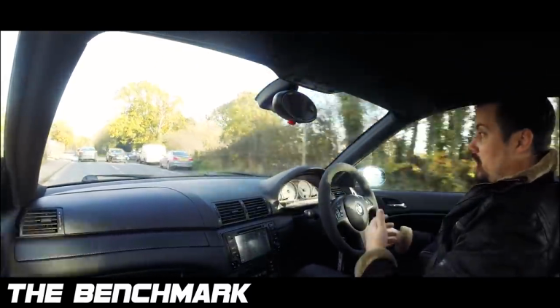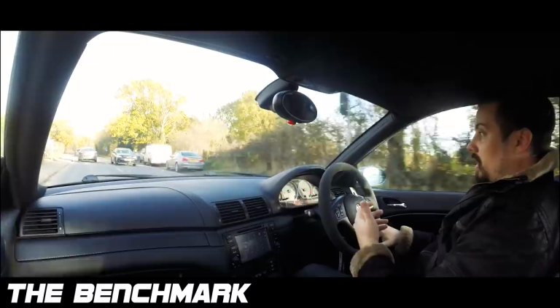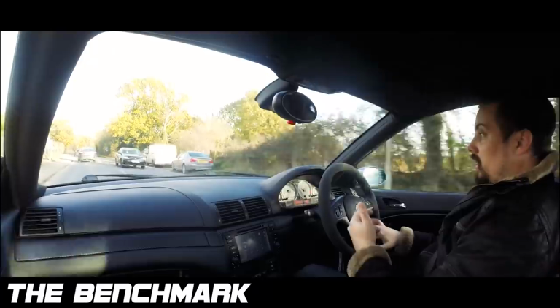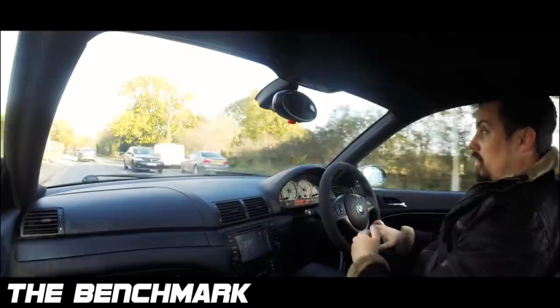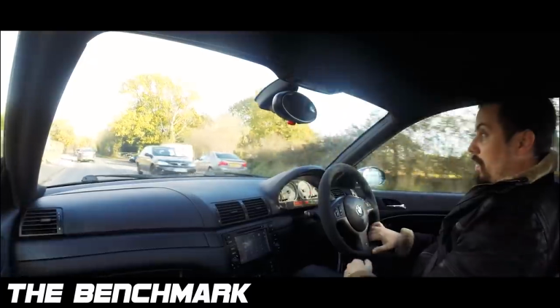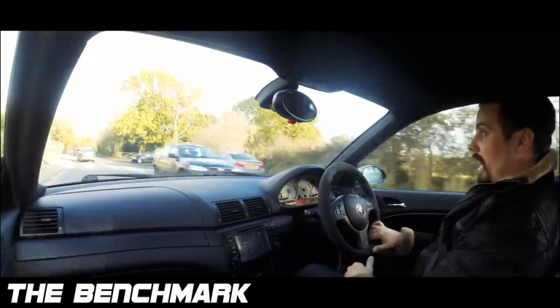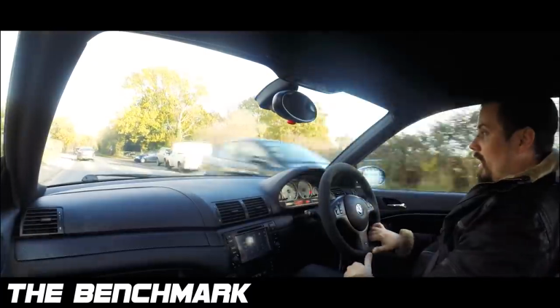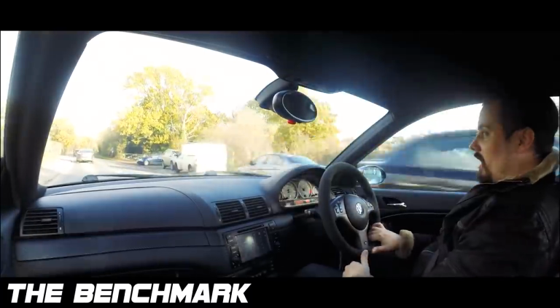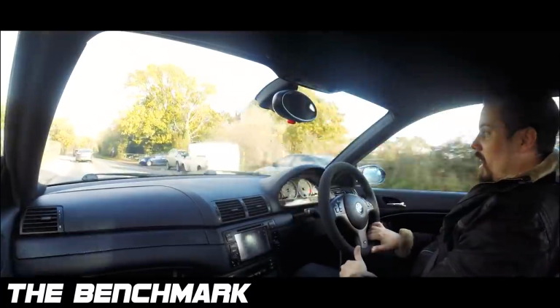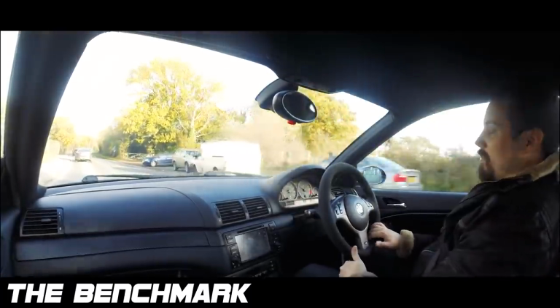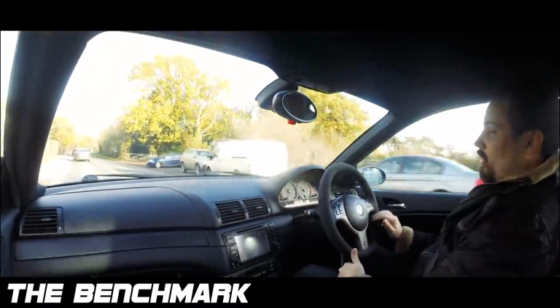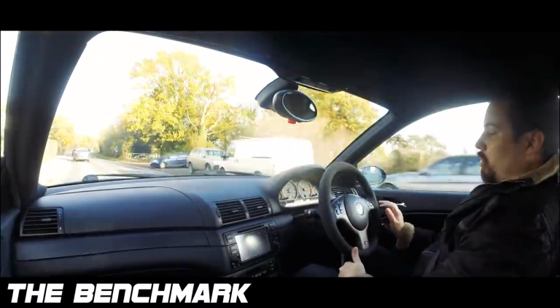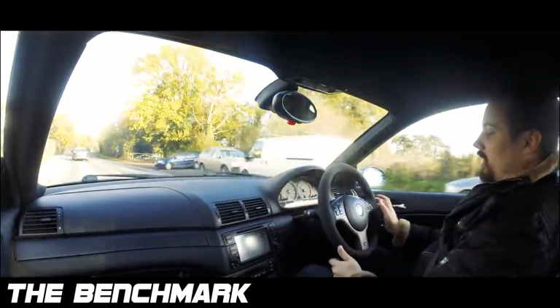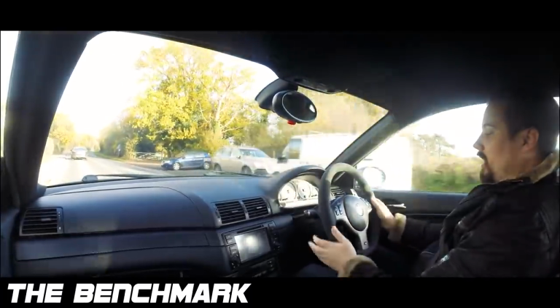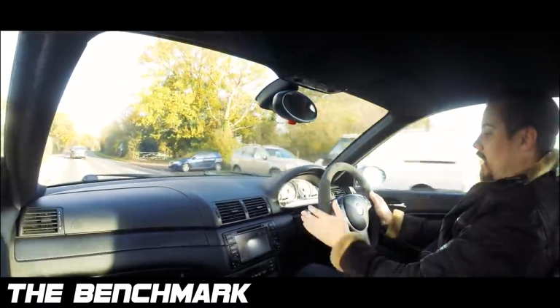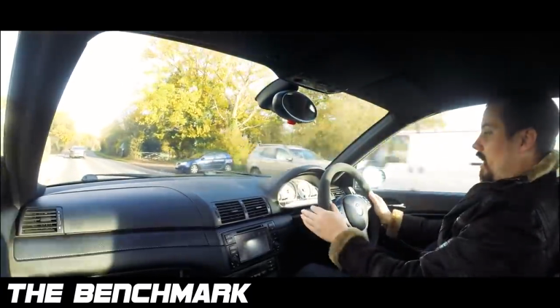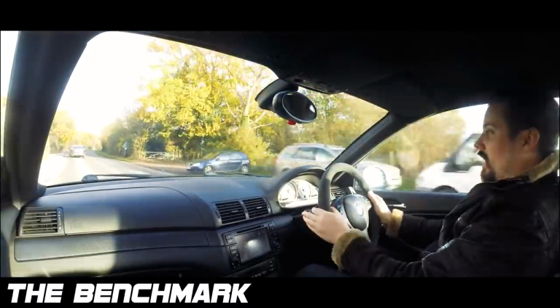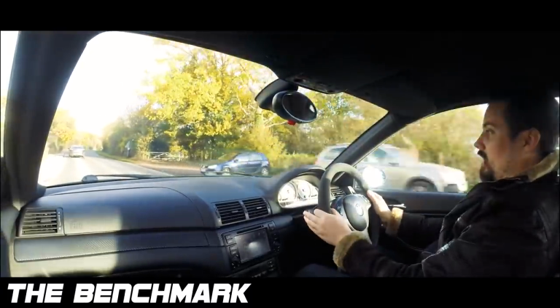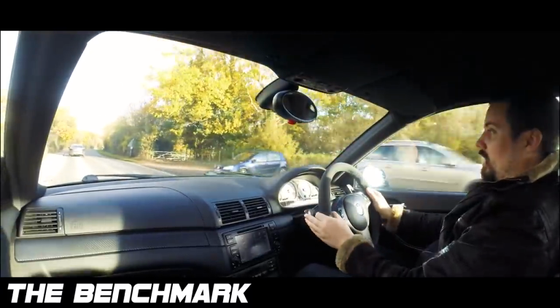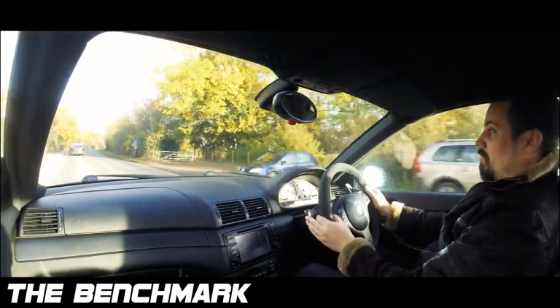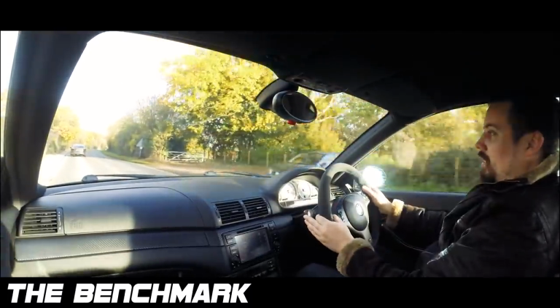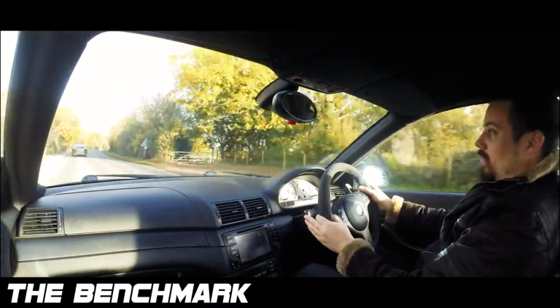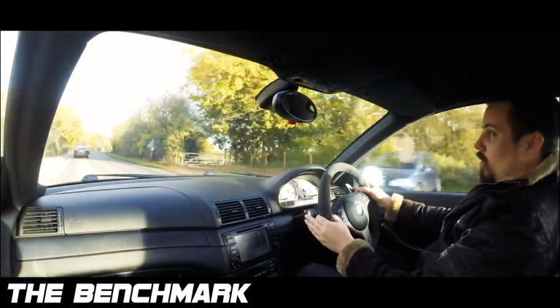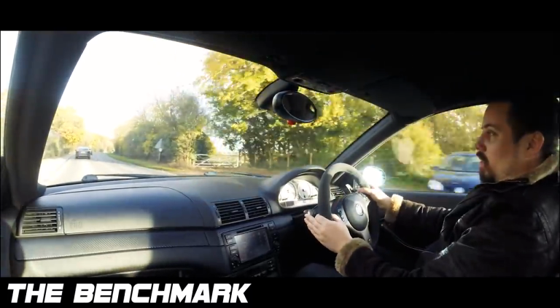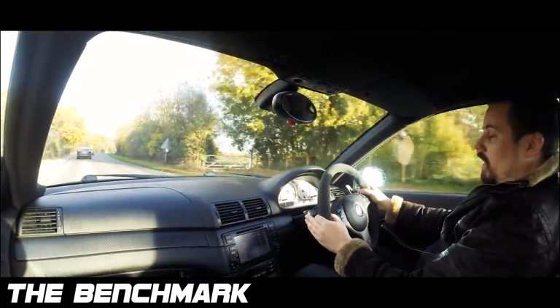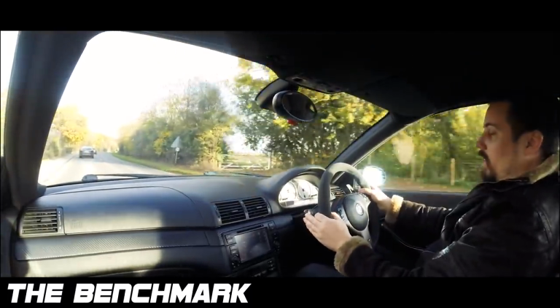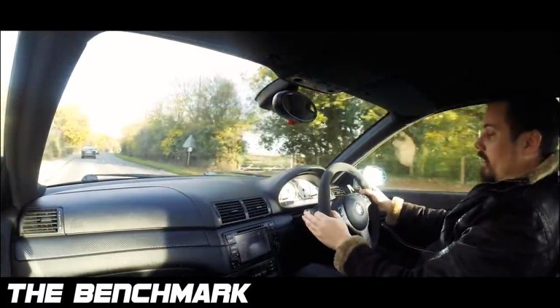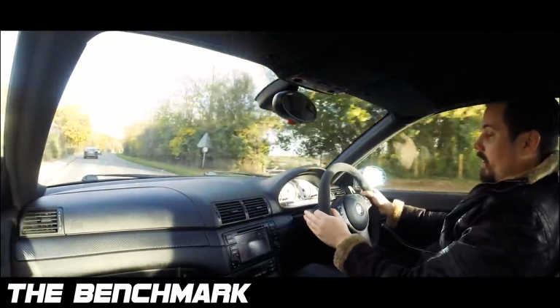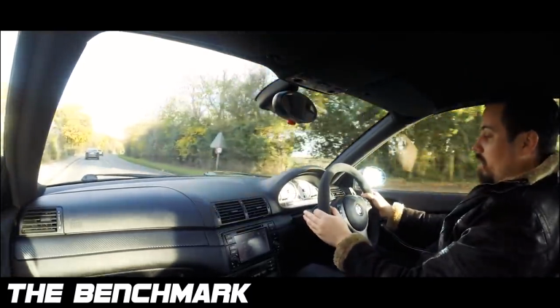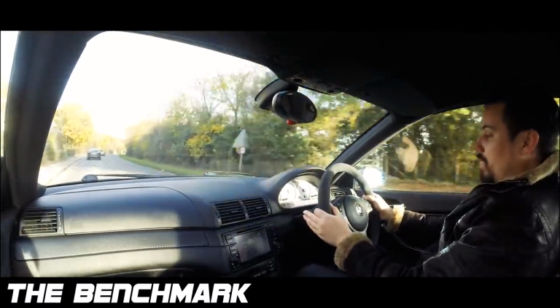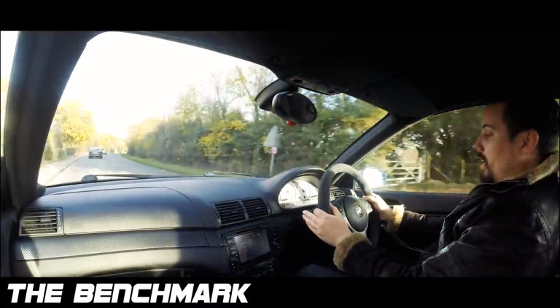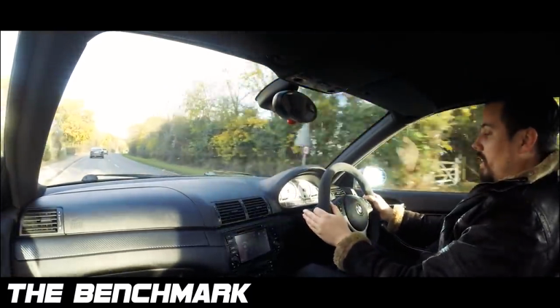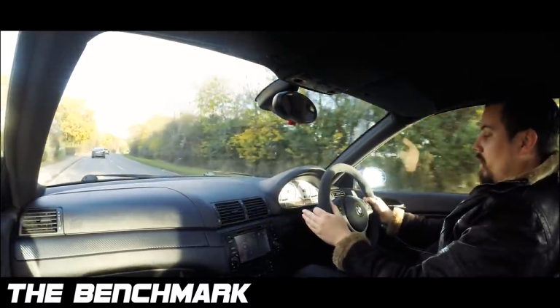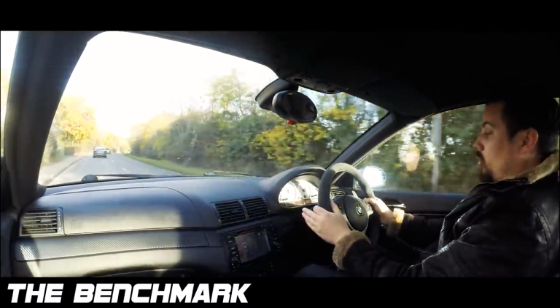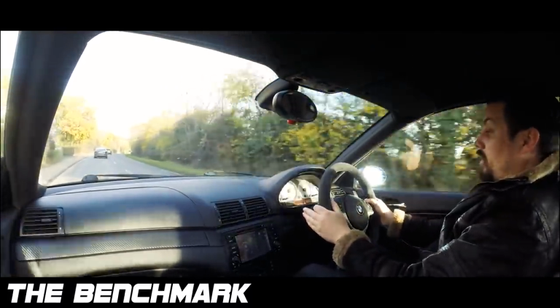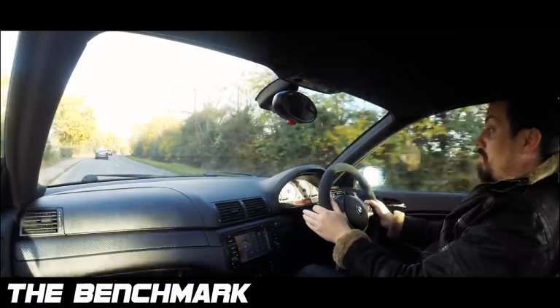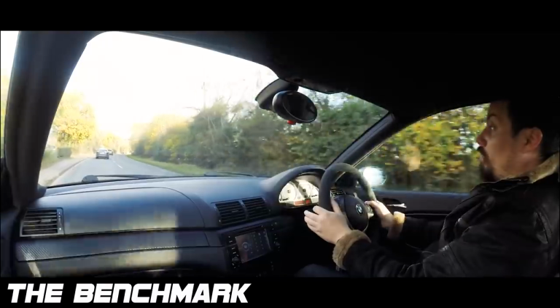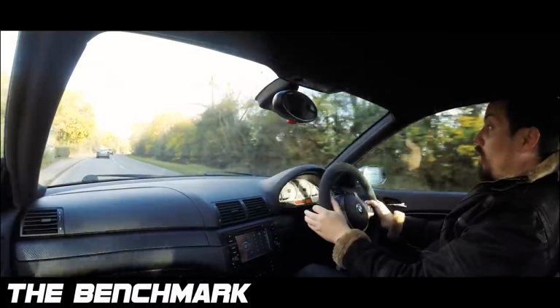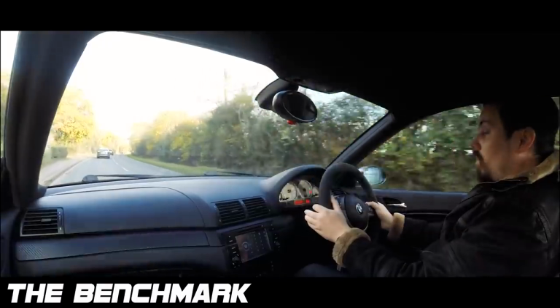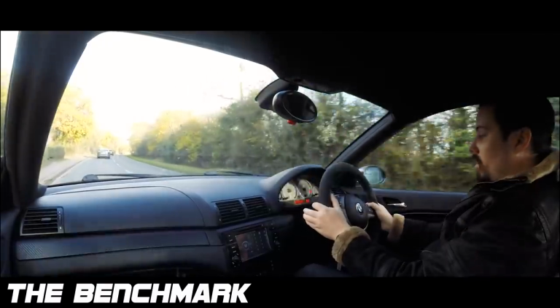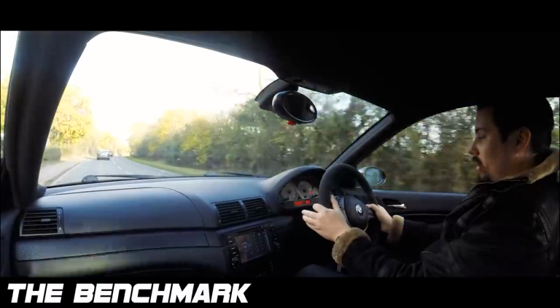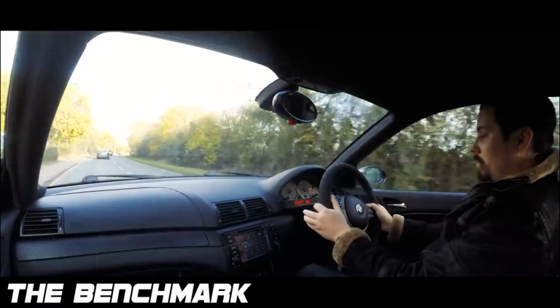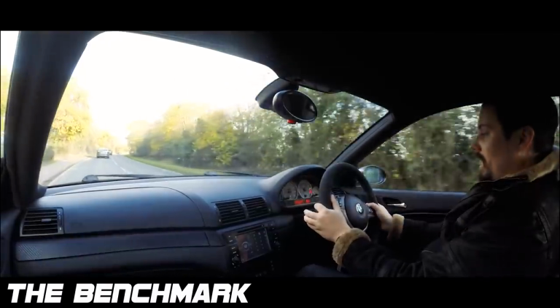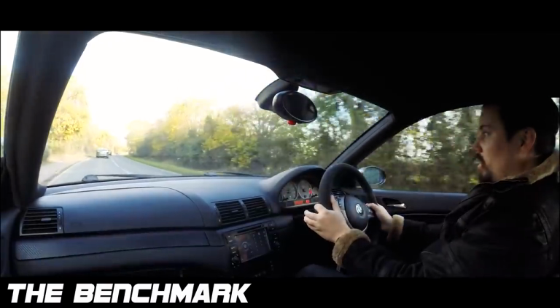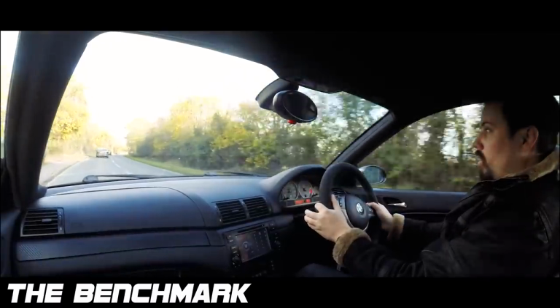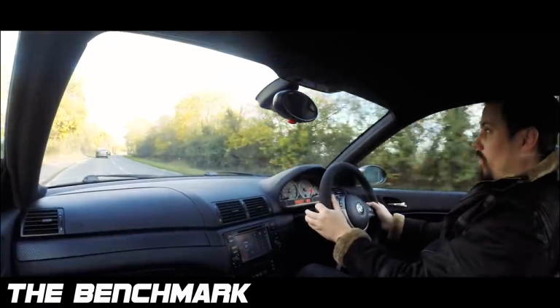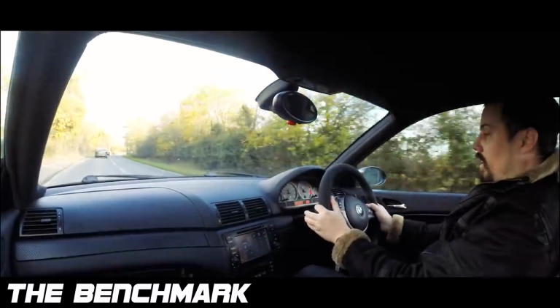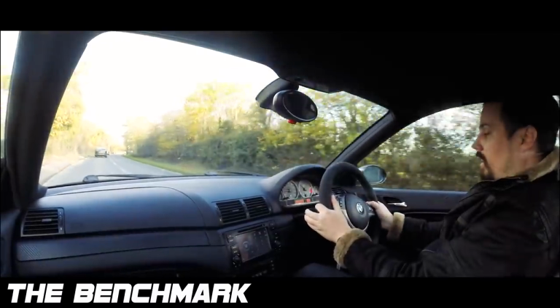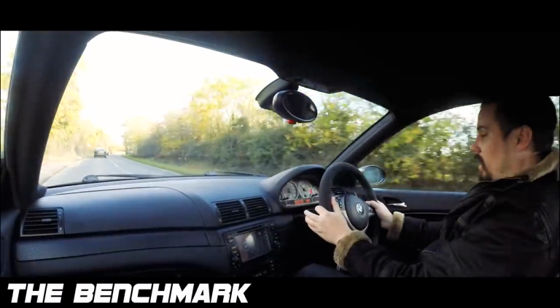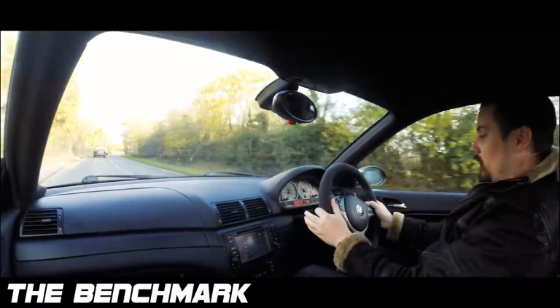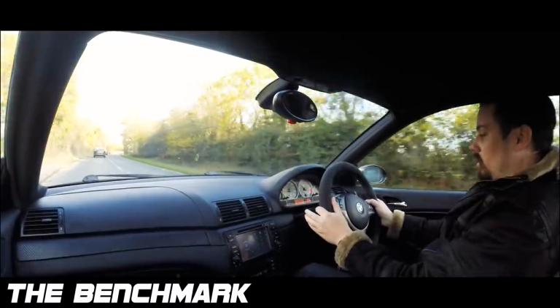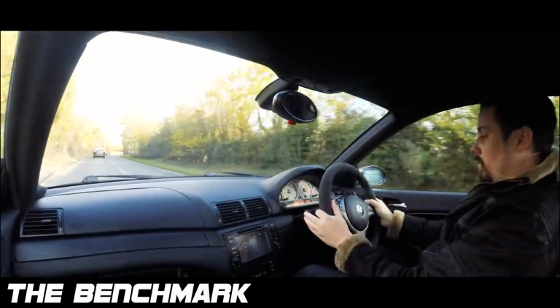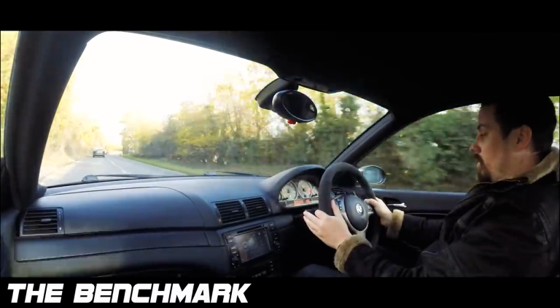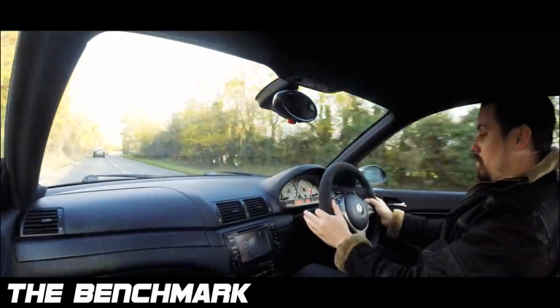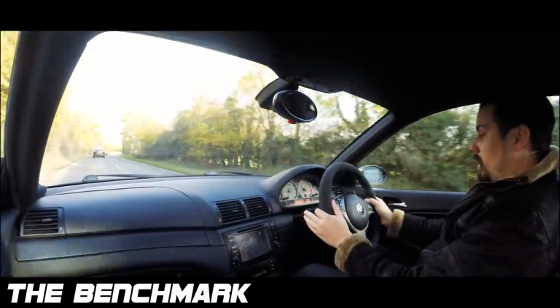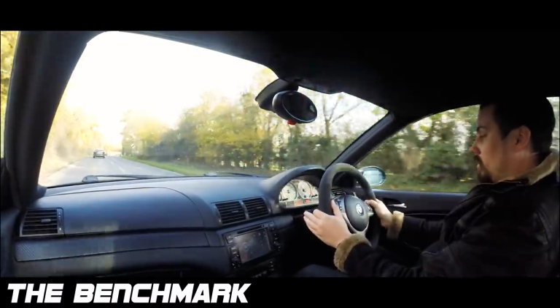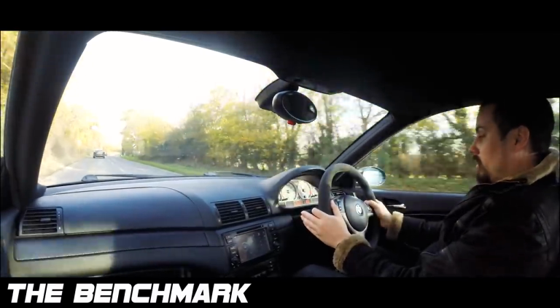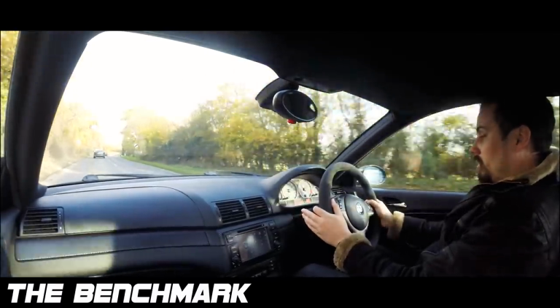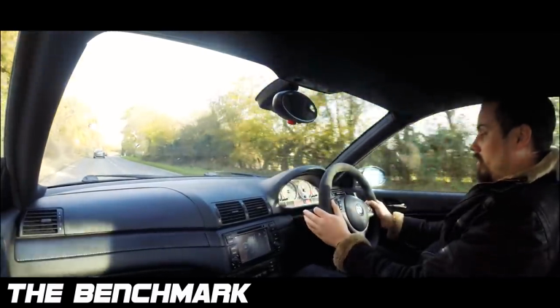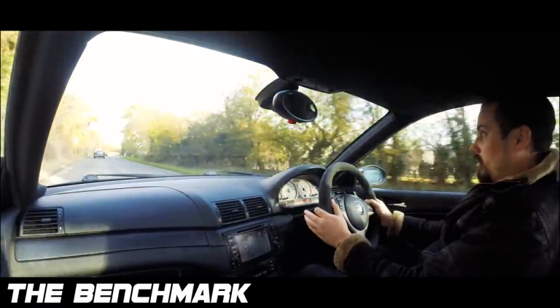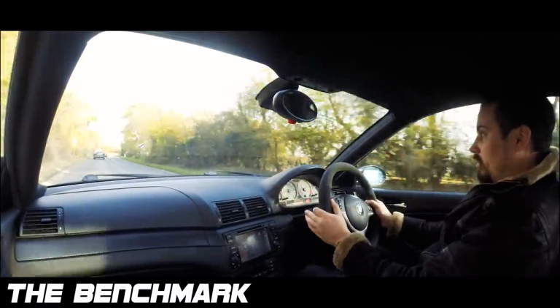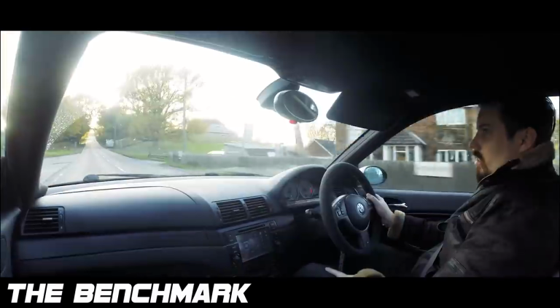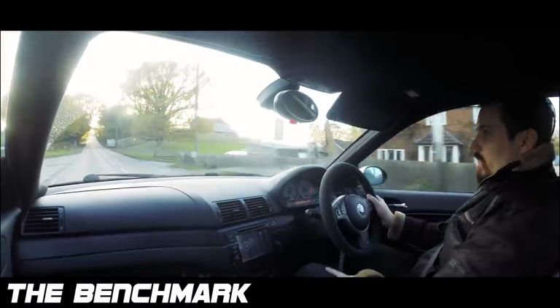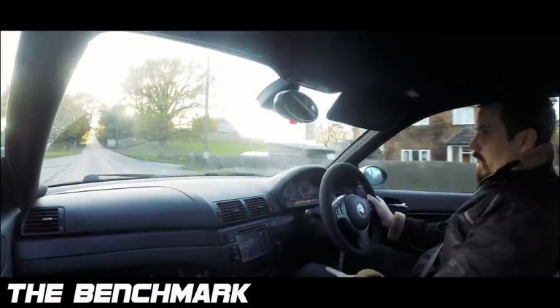MPG's not bad — I get about 28. Actually, I've been hooning it around a bit, so more like 24. But that's over about 150 miles. Alright, let's have a pull.